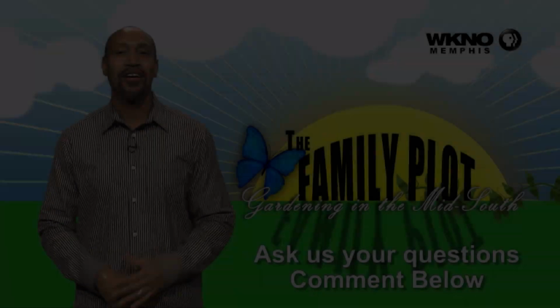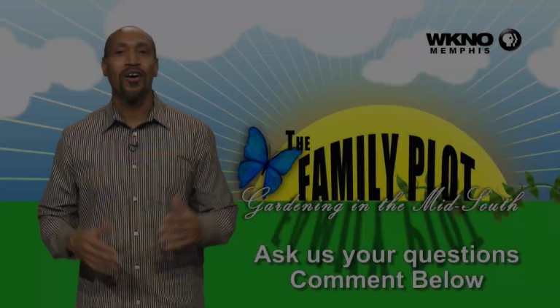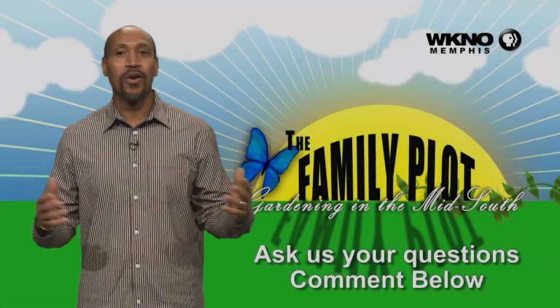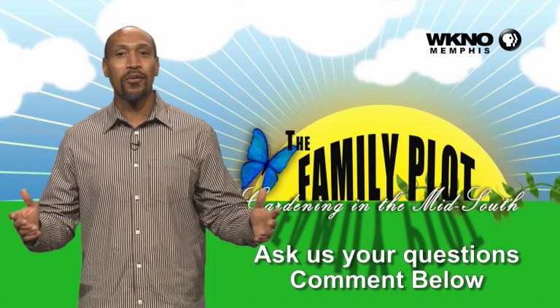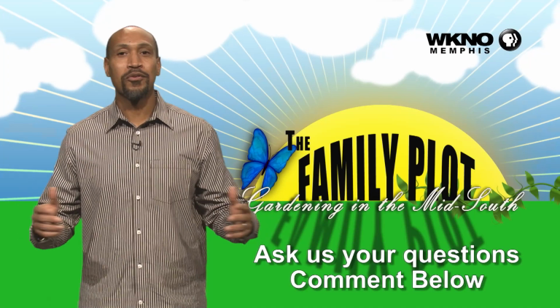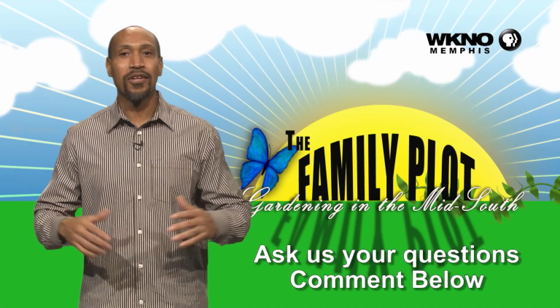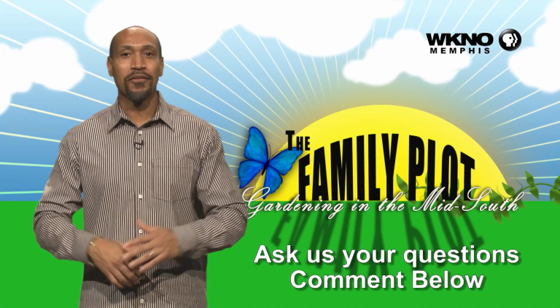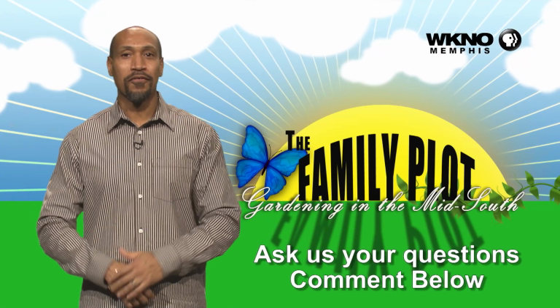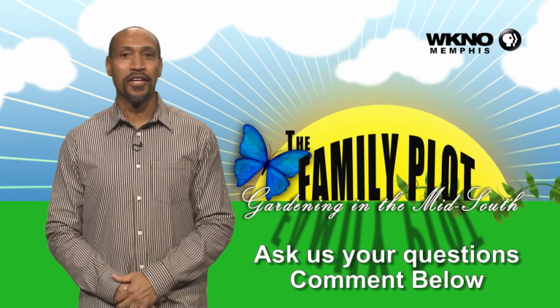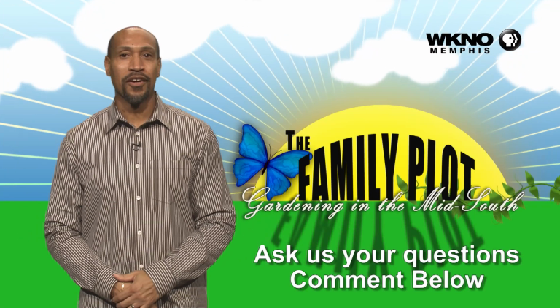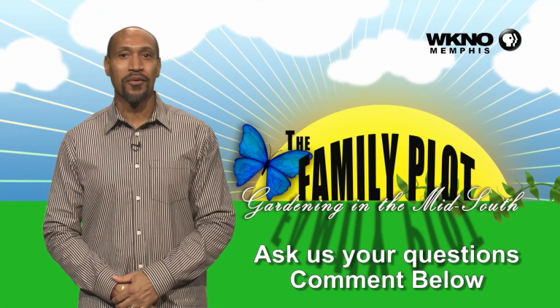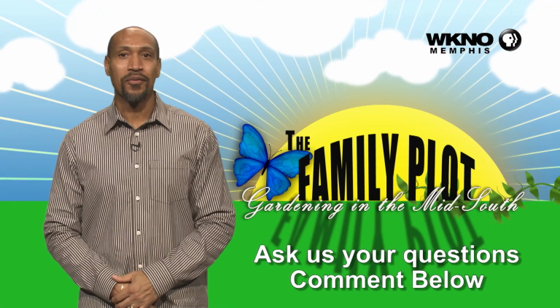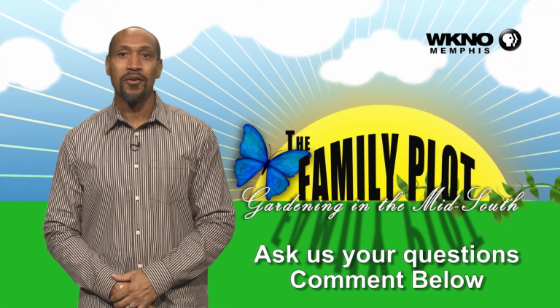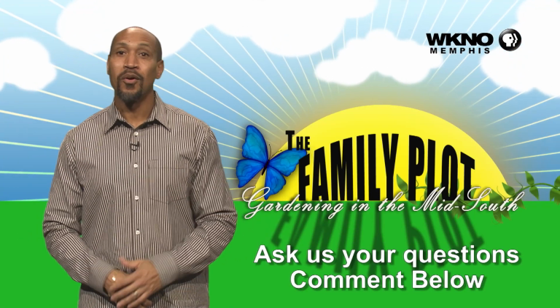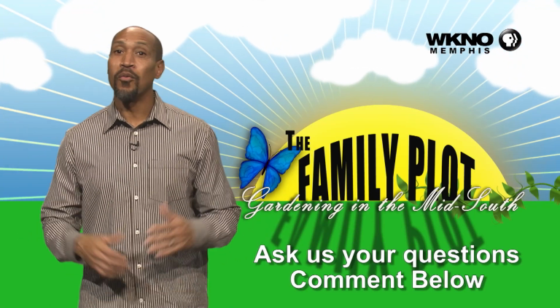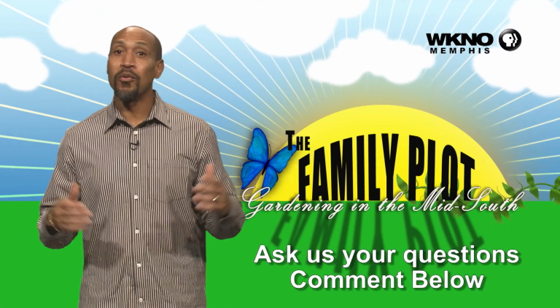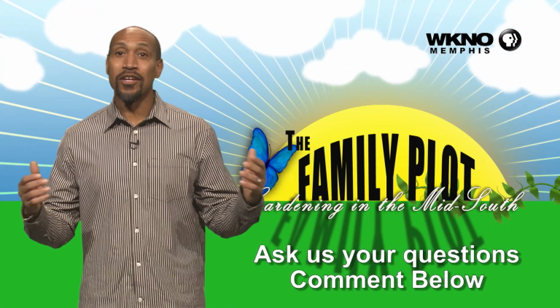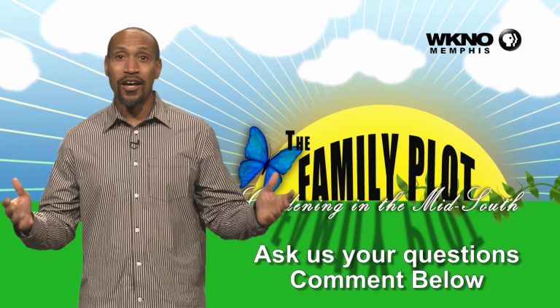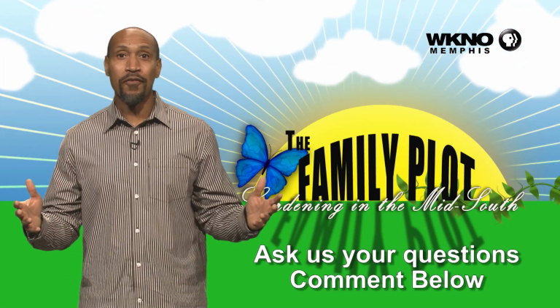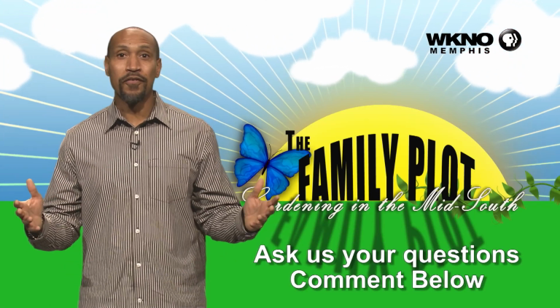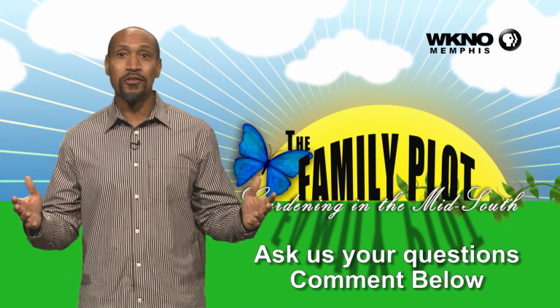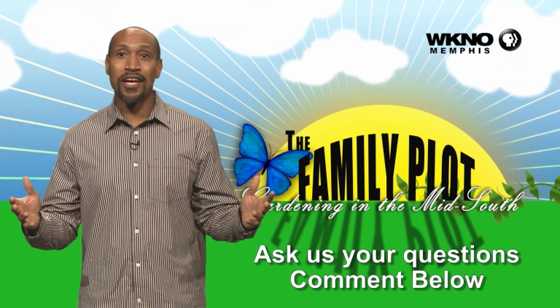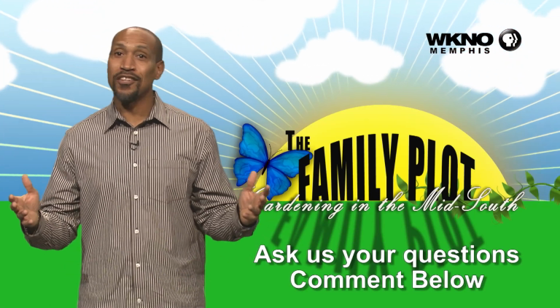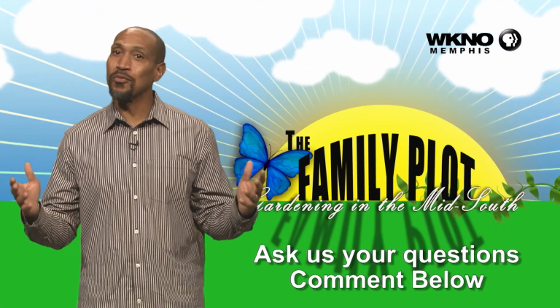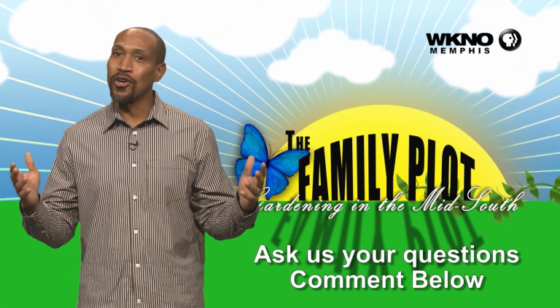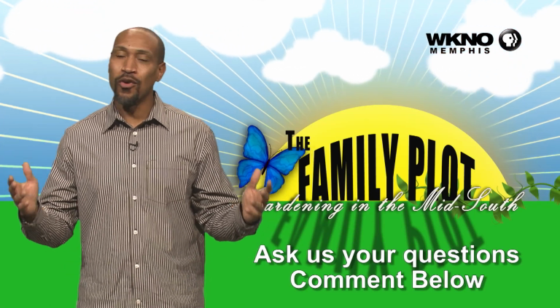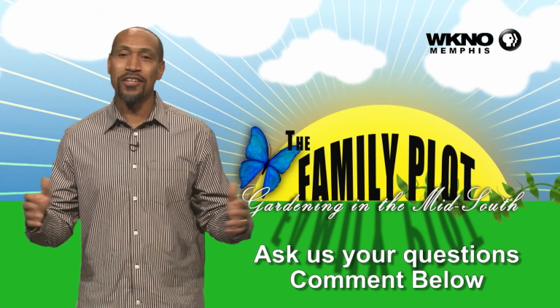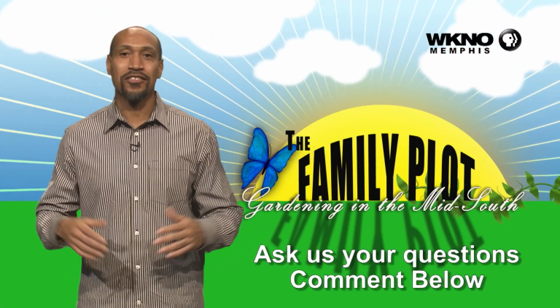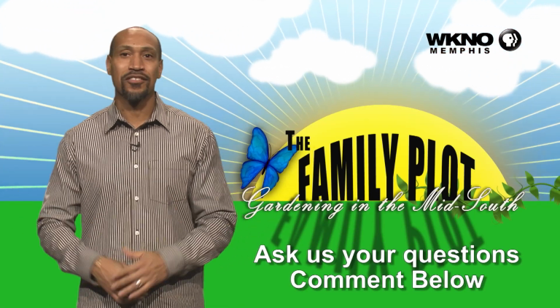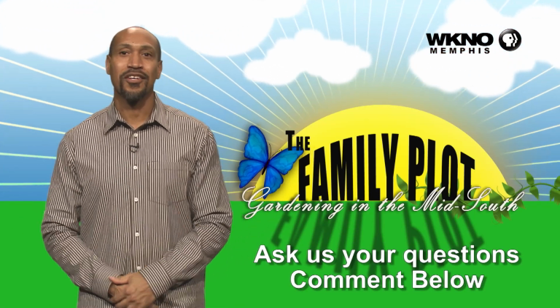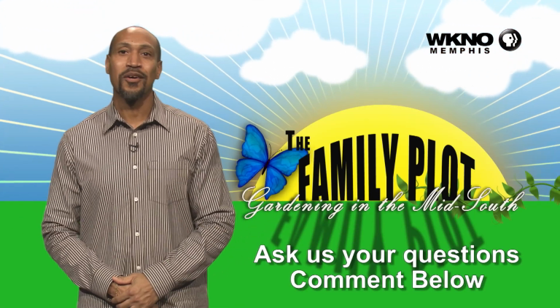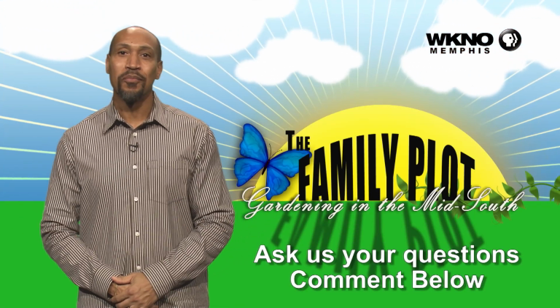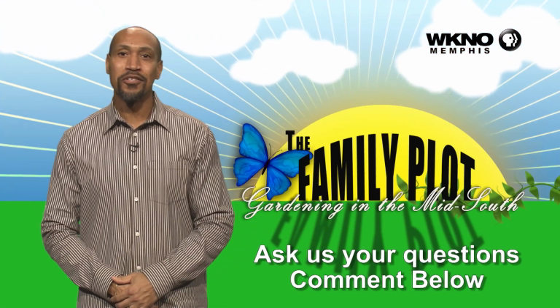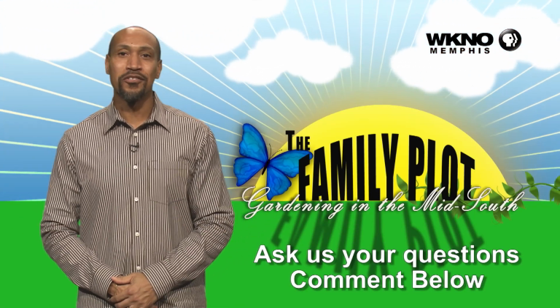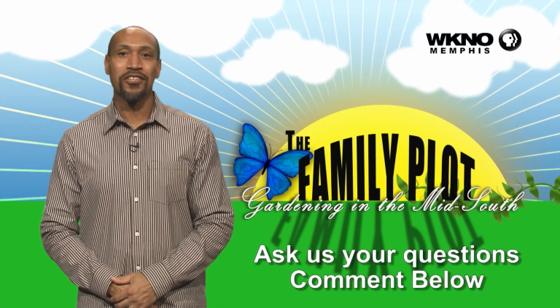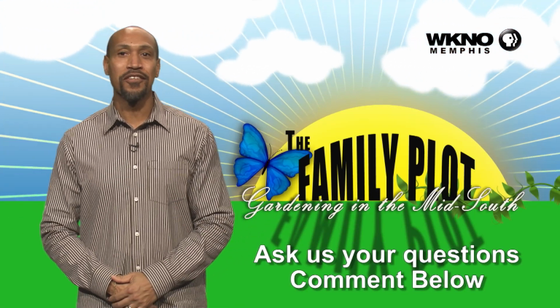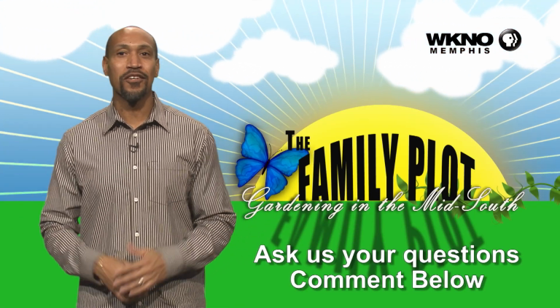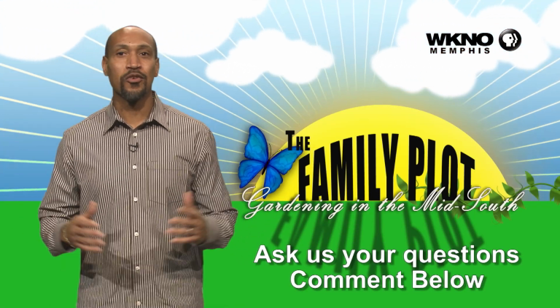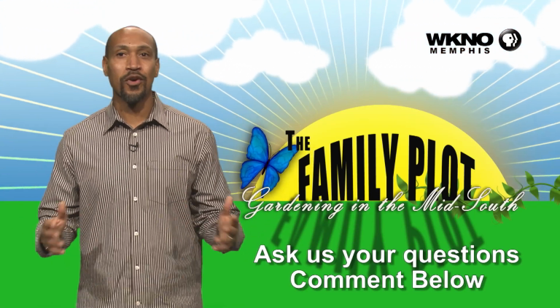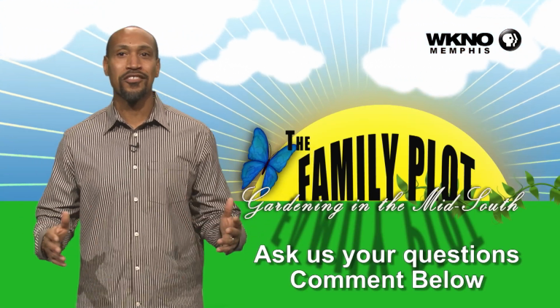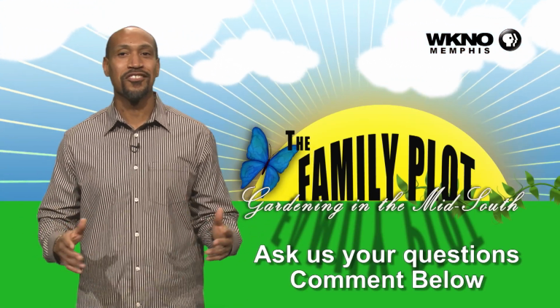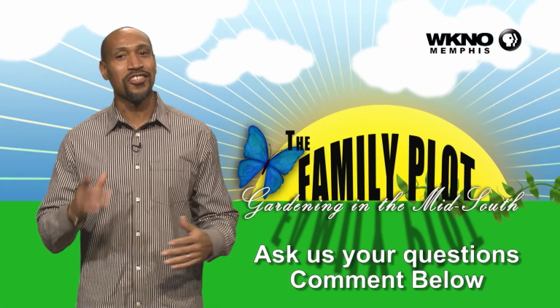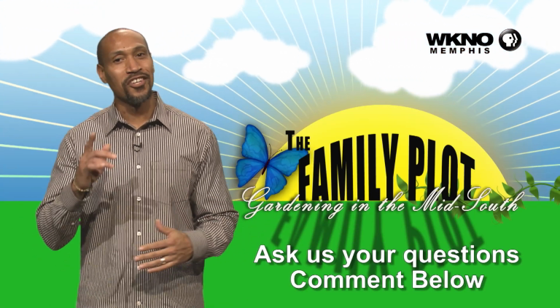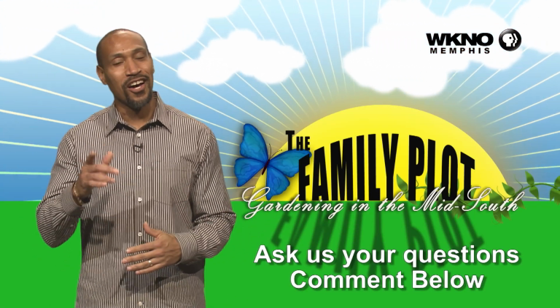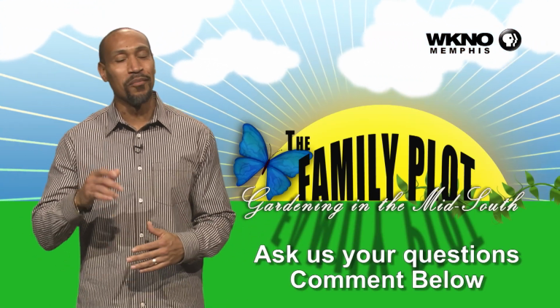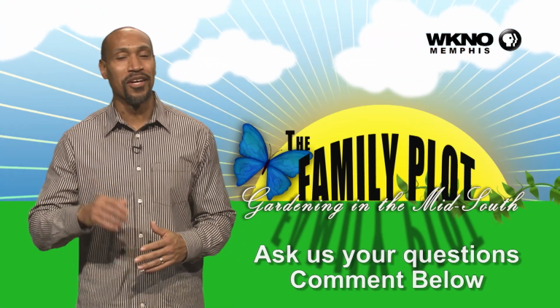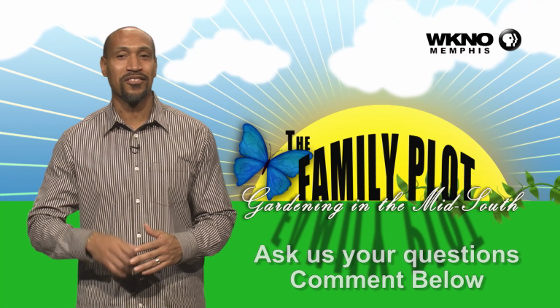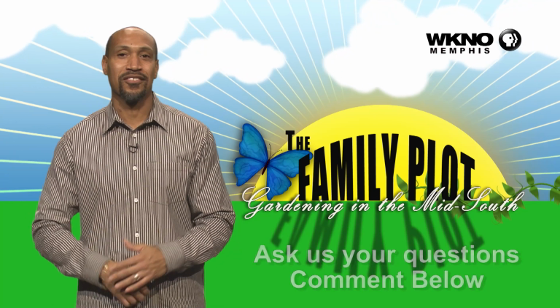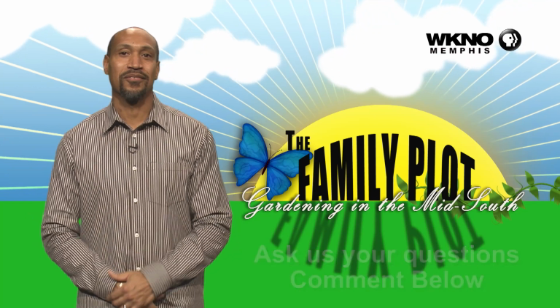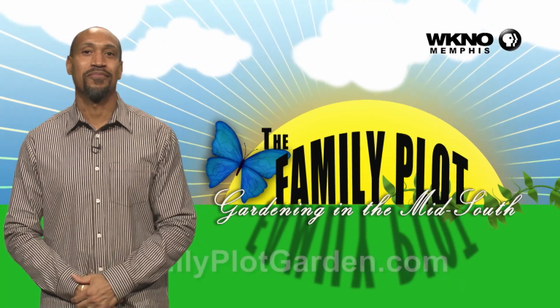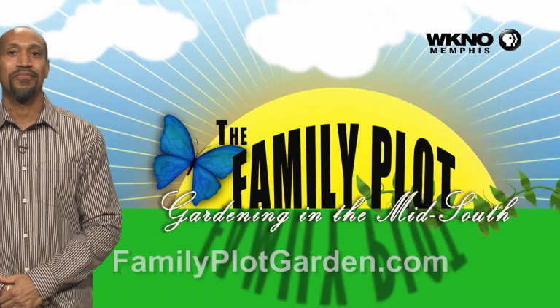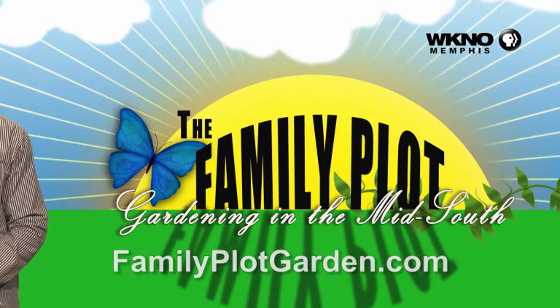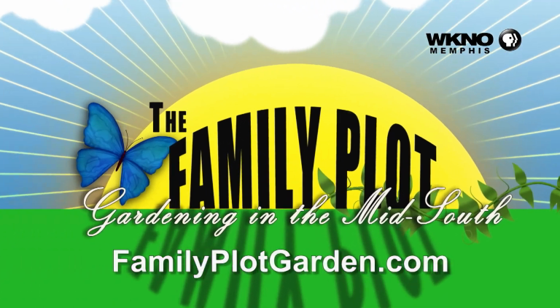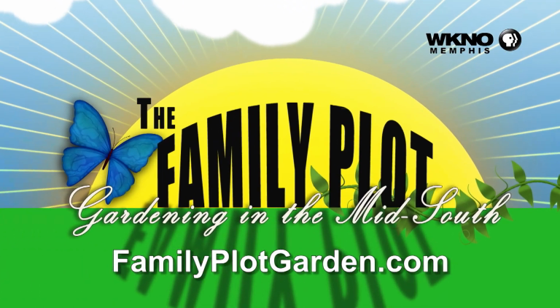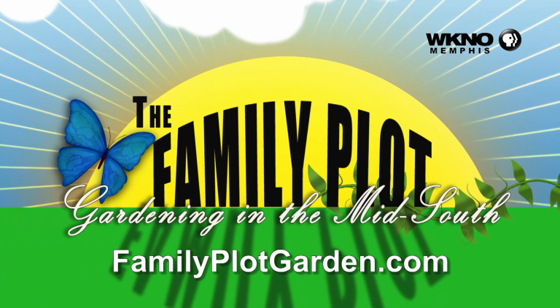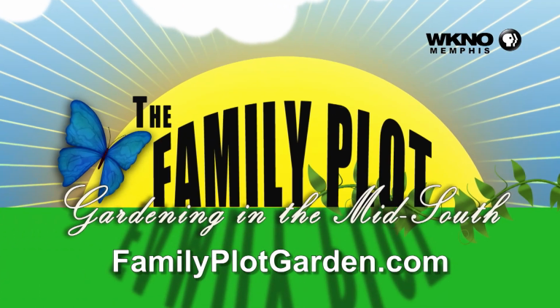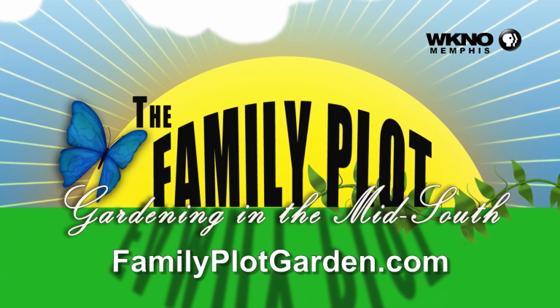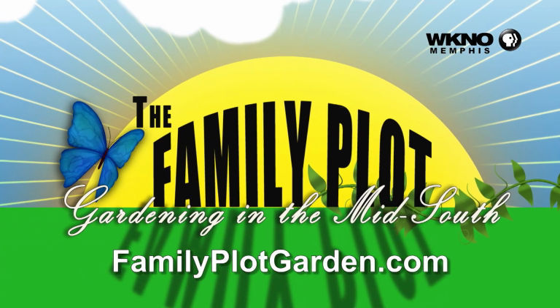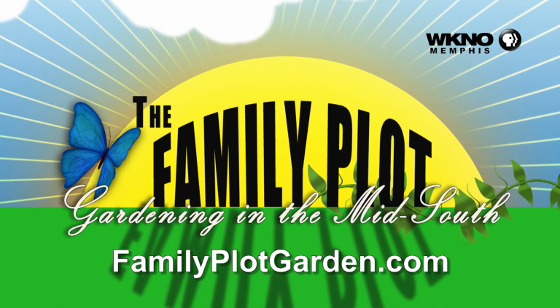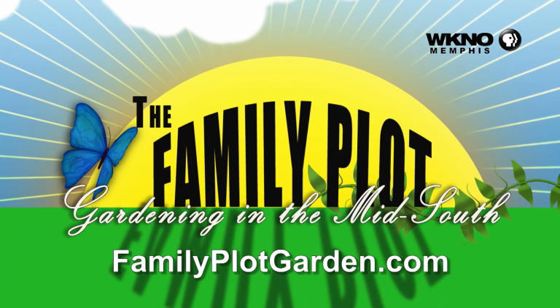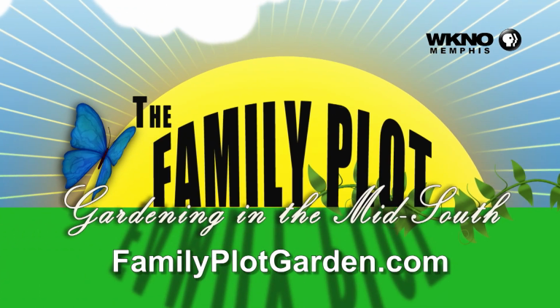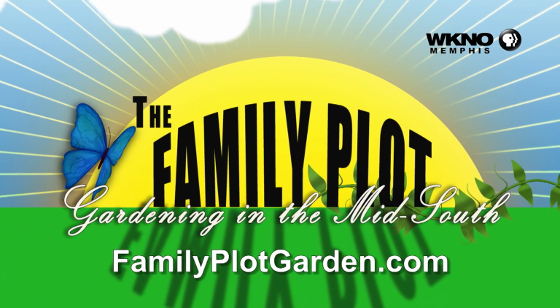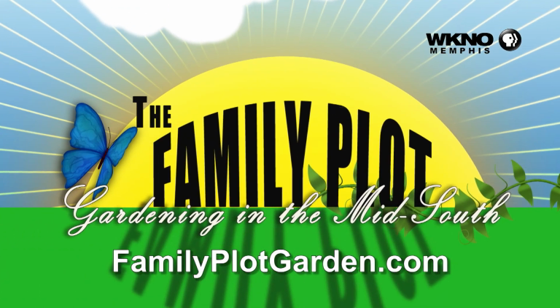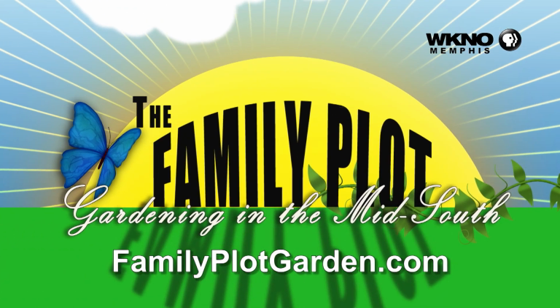We hope you loved the video. We would love for you to ask more questions — be sure to leave those questions in your comments. Thank you.